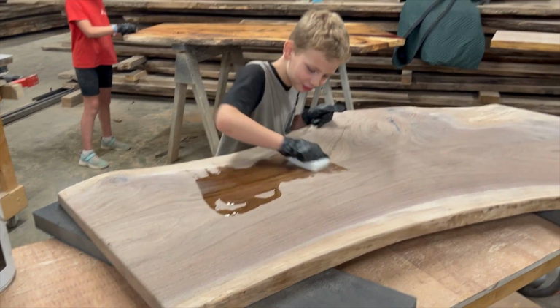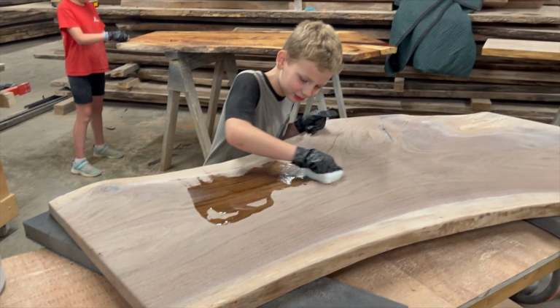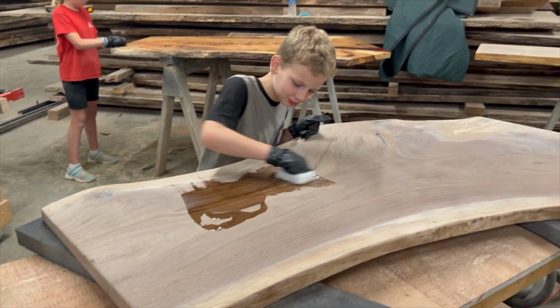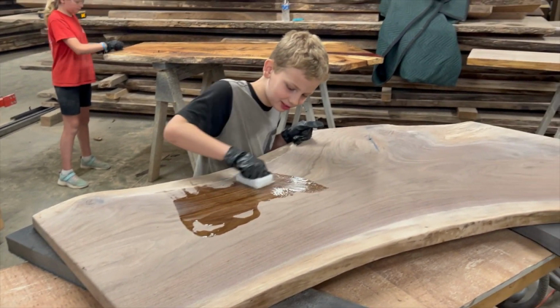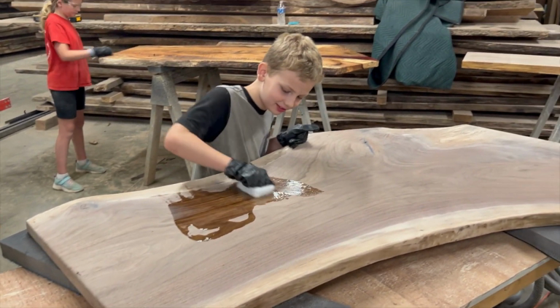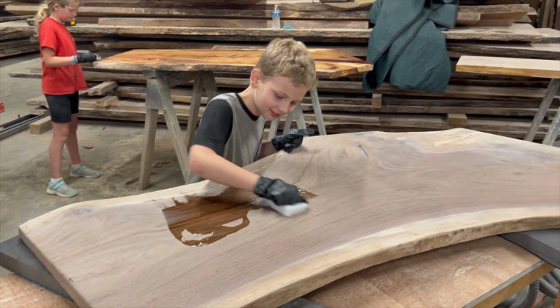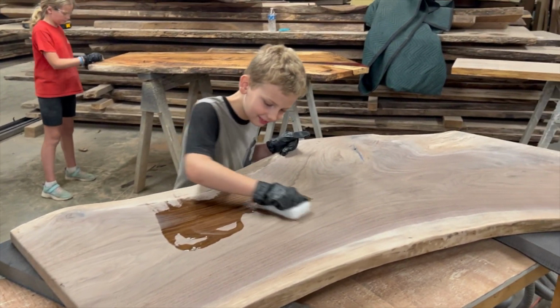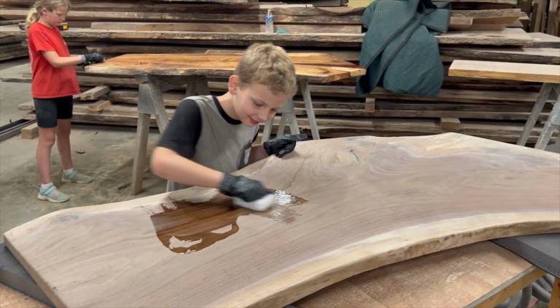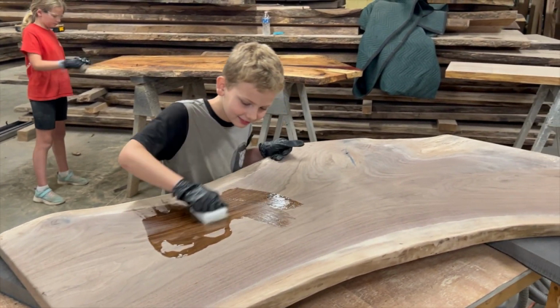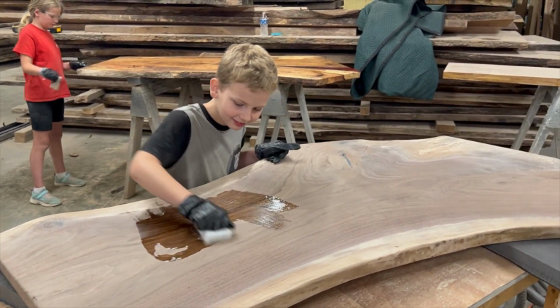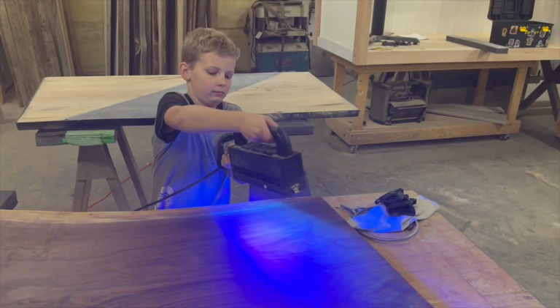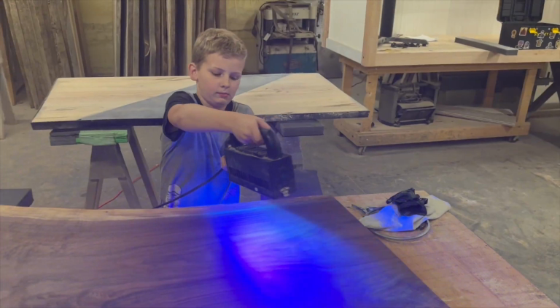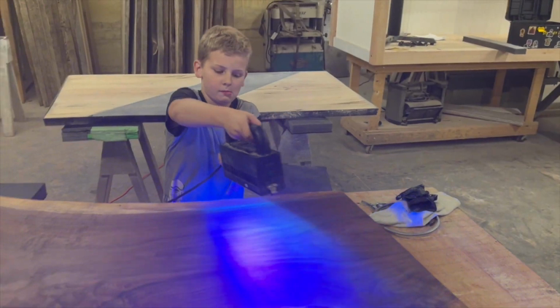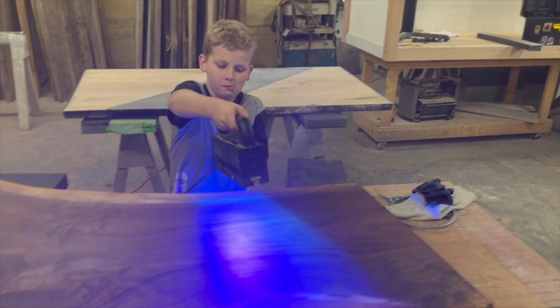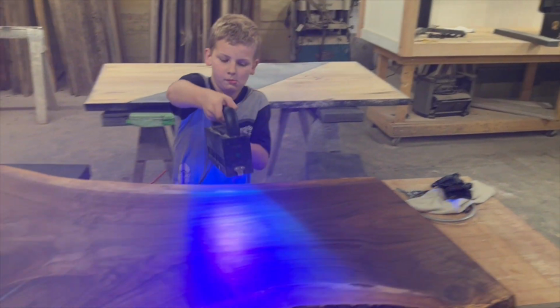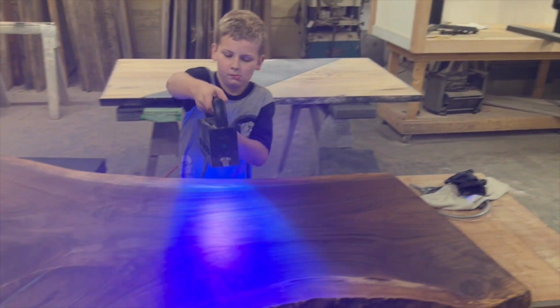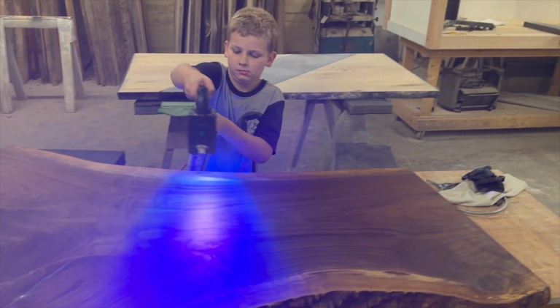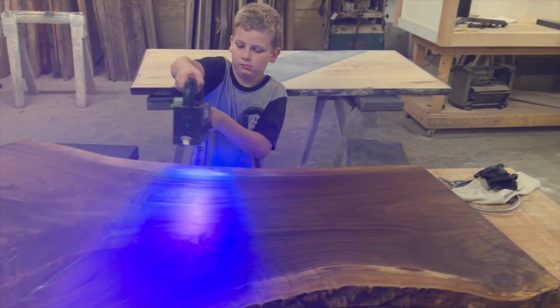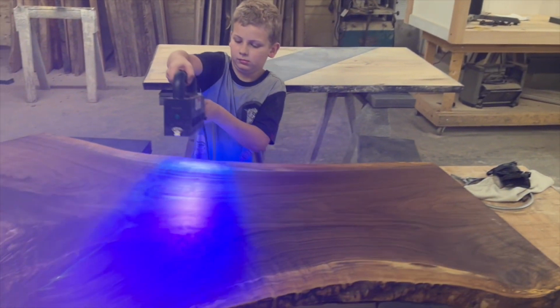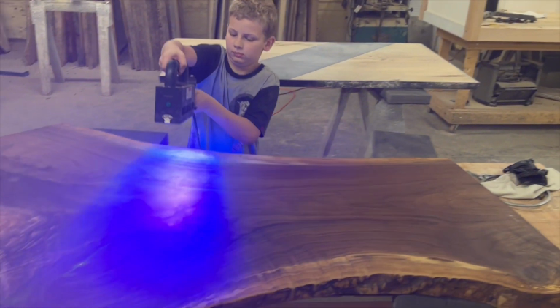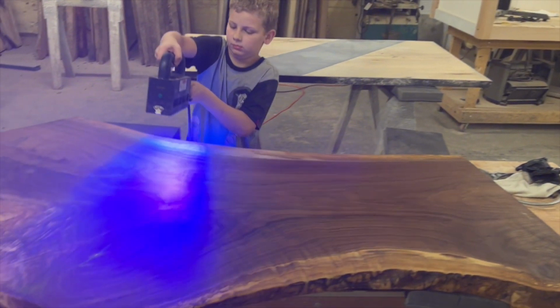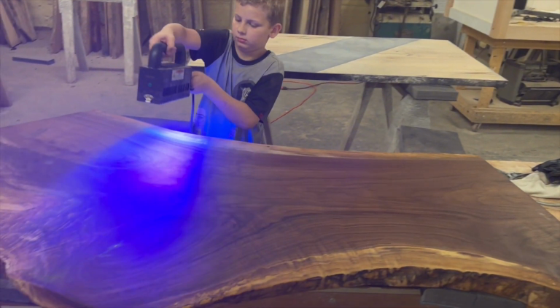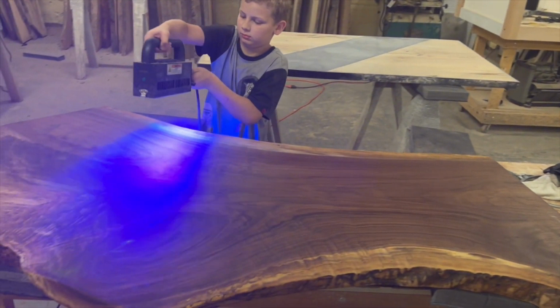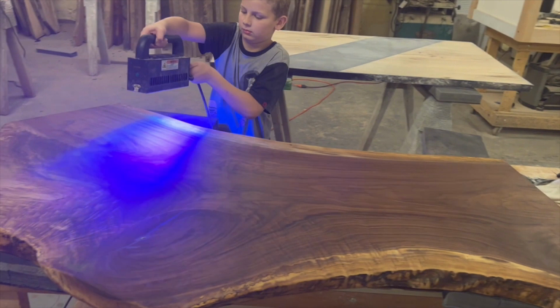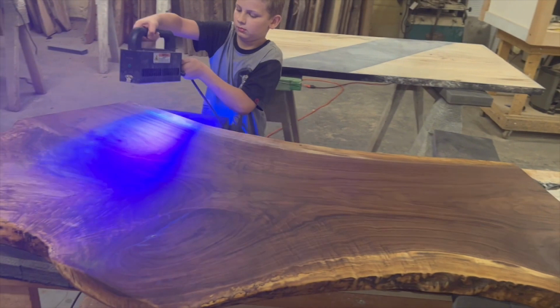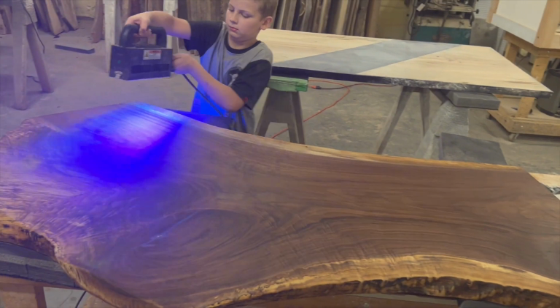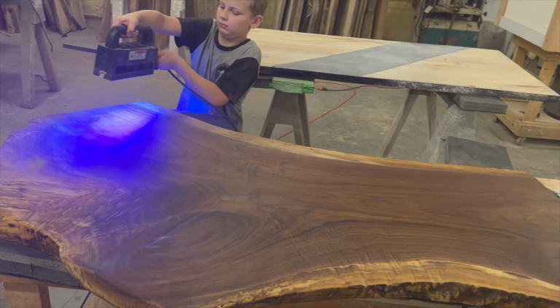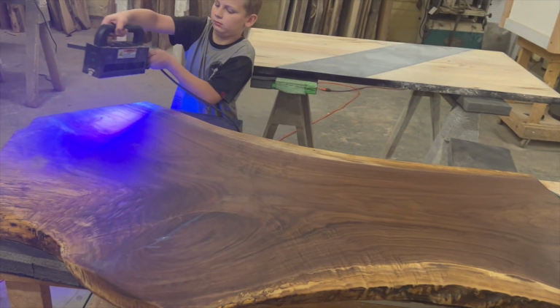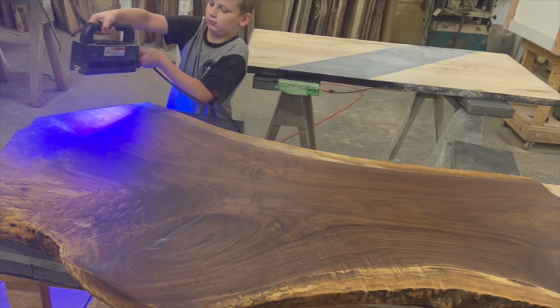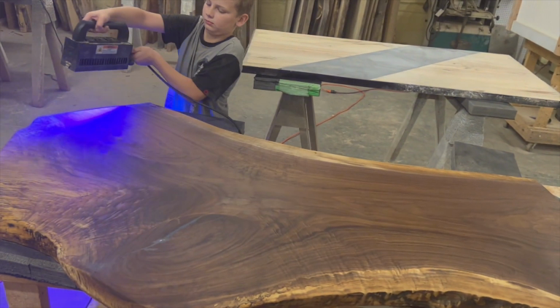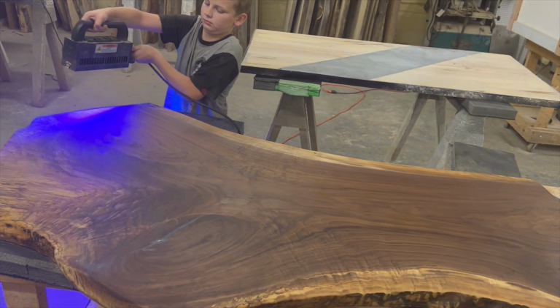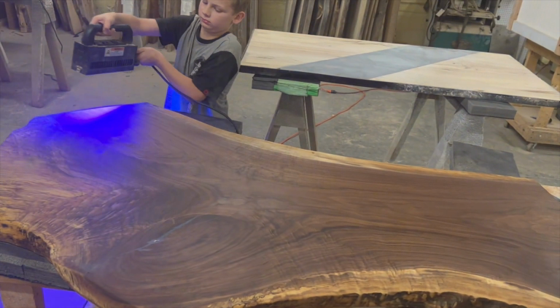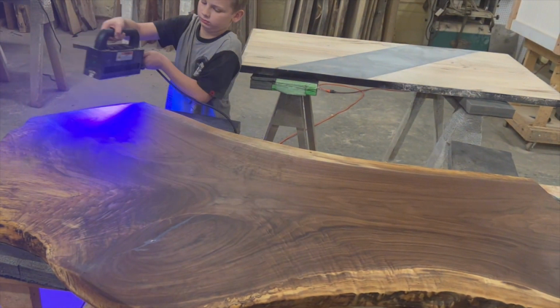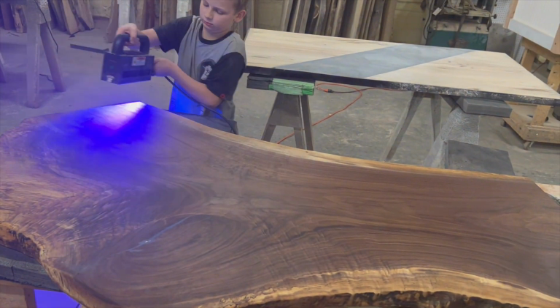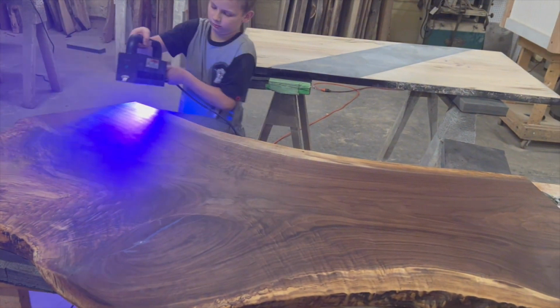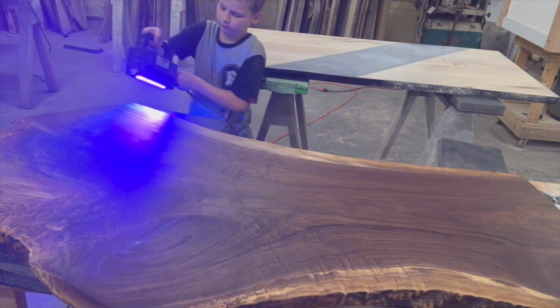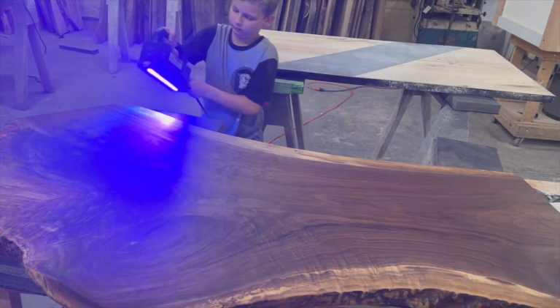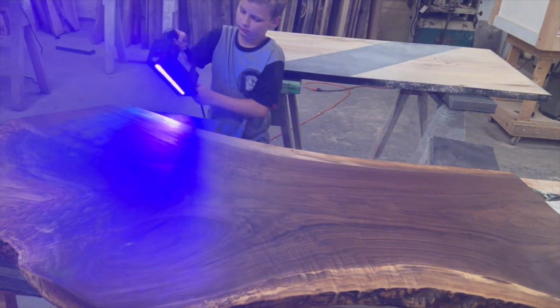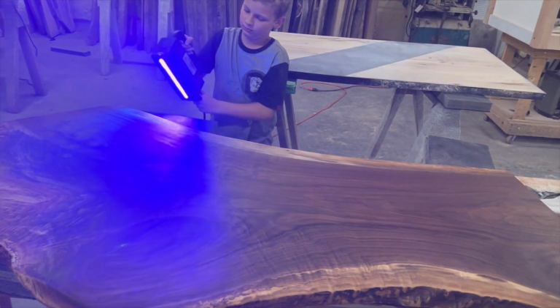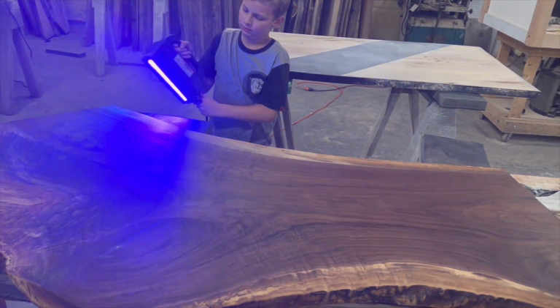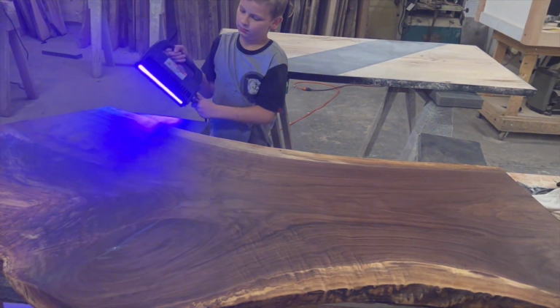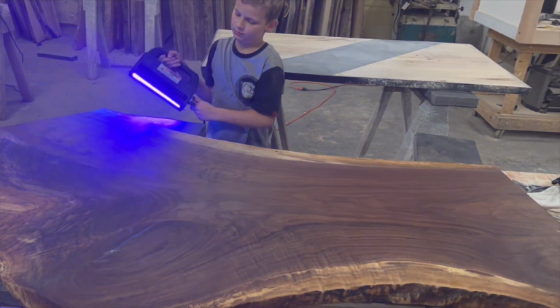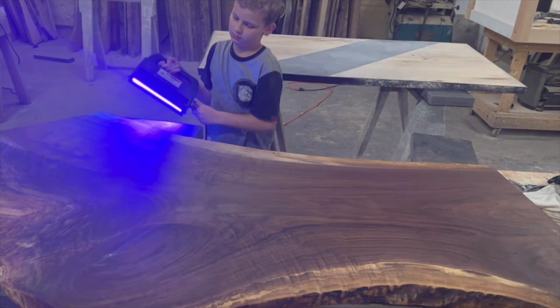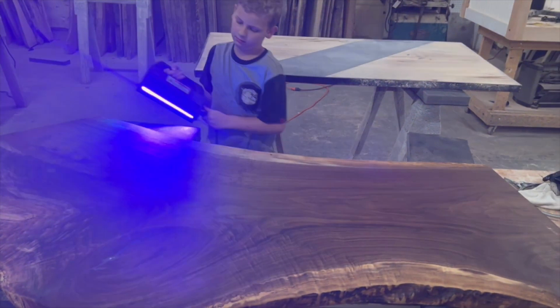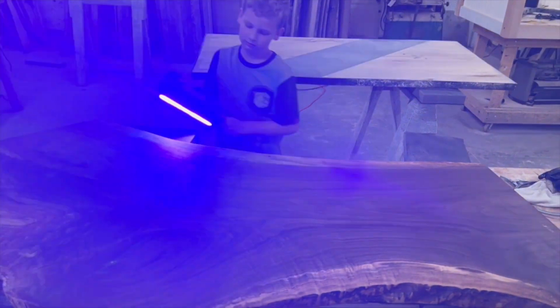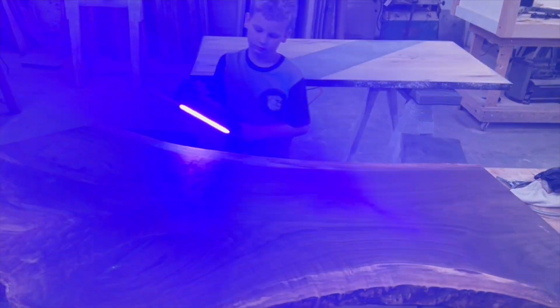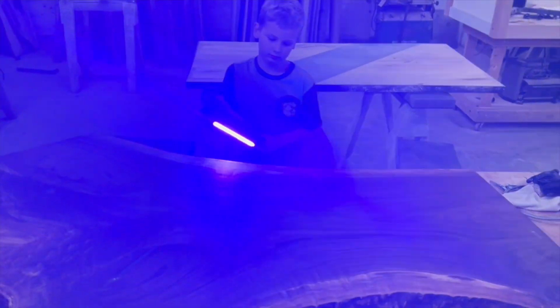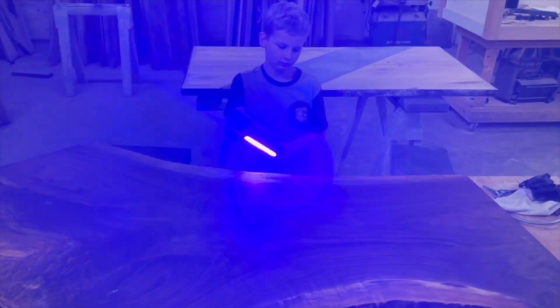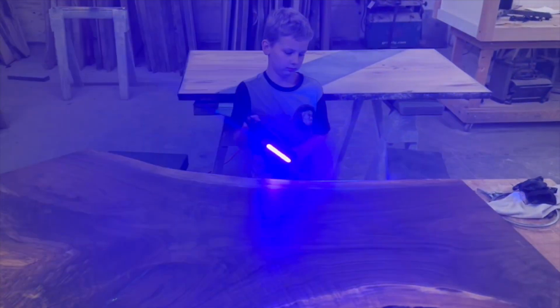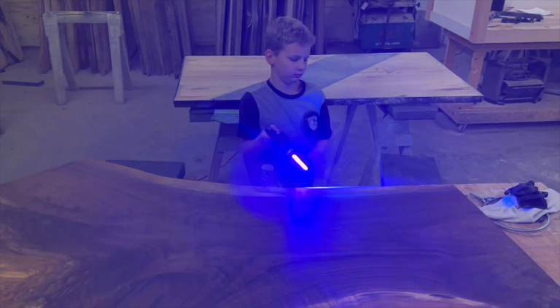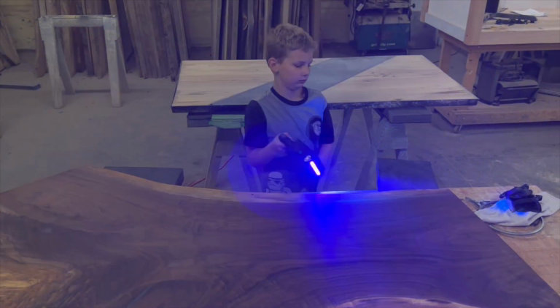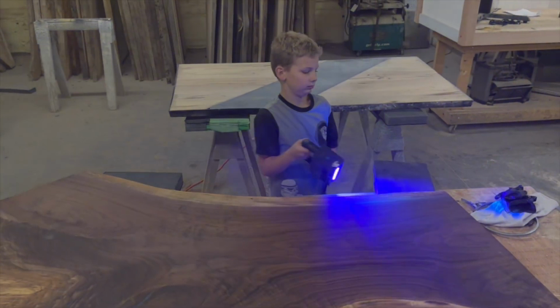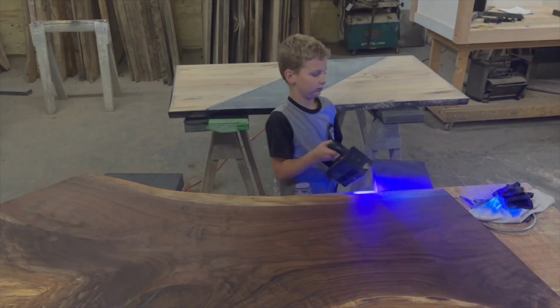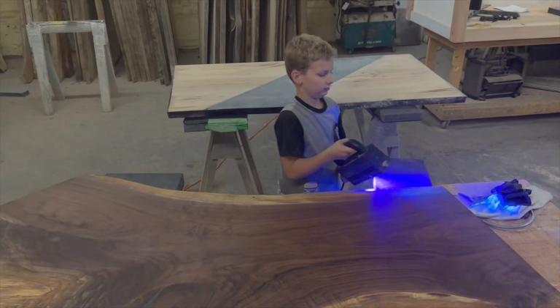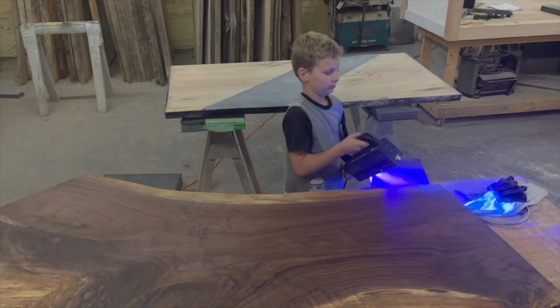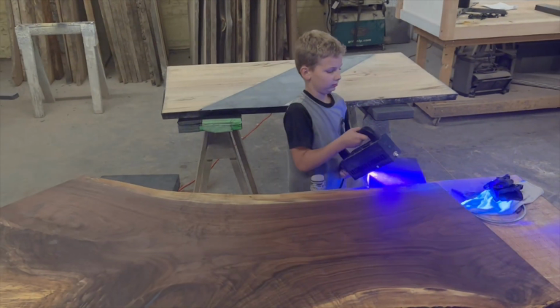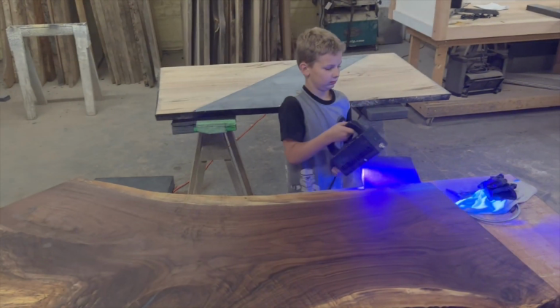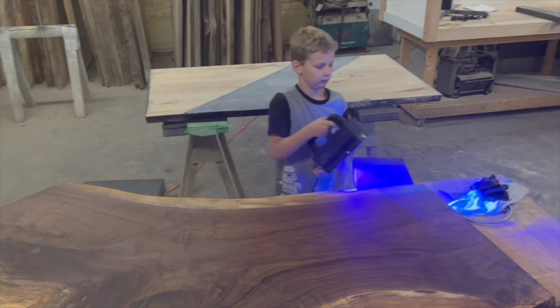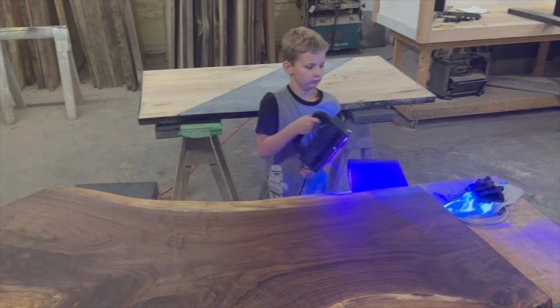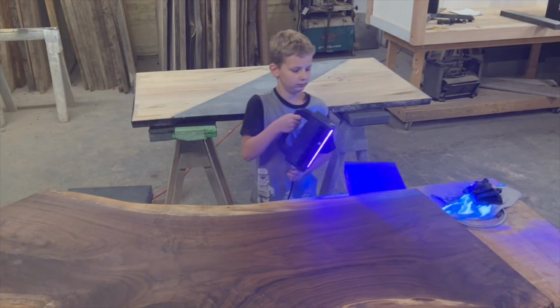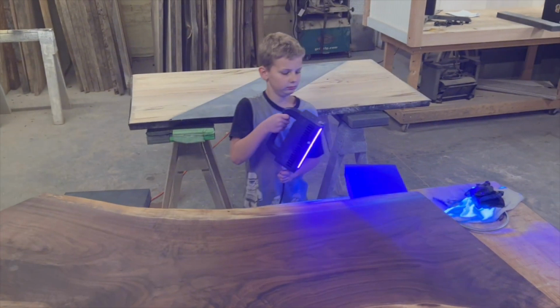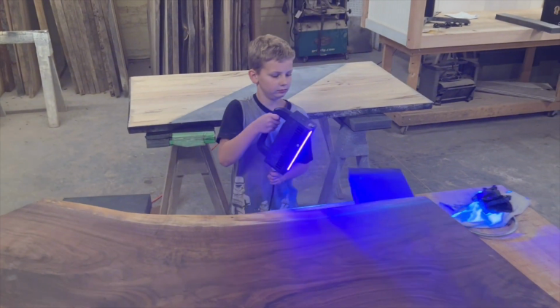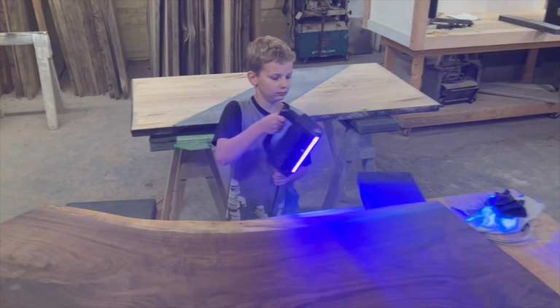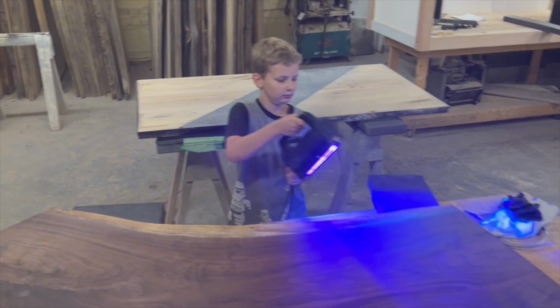Now I'm putting the finish on my table. And then I'm going to cure it with a UV light so it looks nice and finished once it's done.